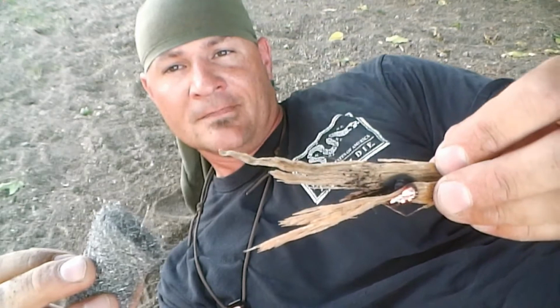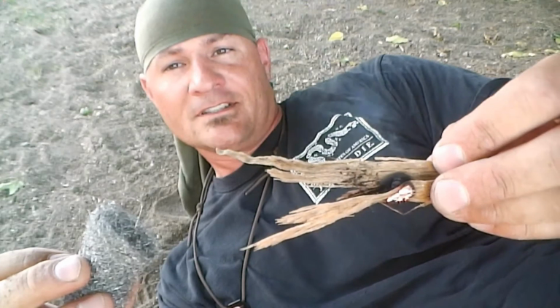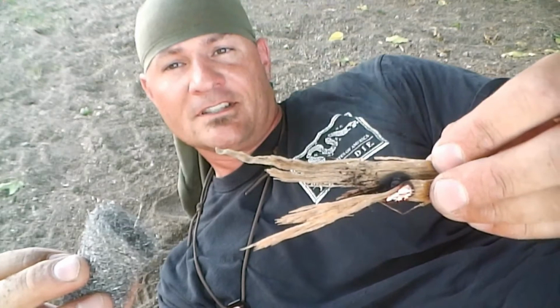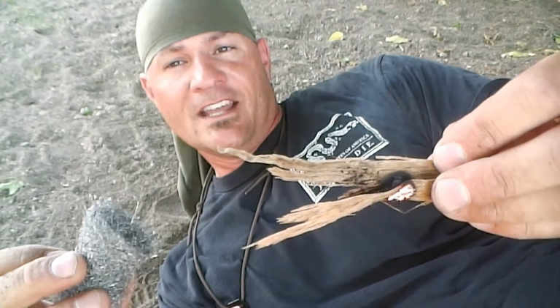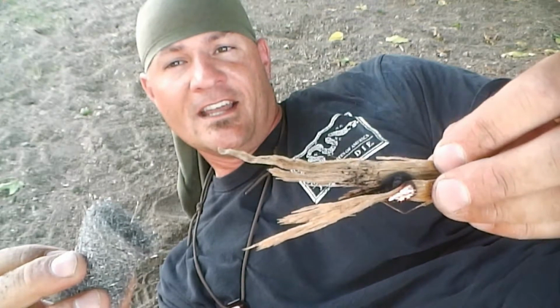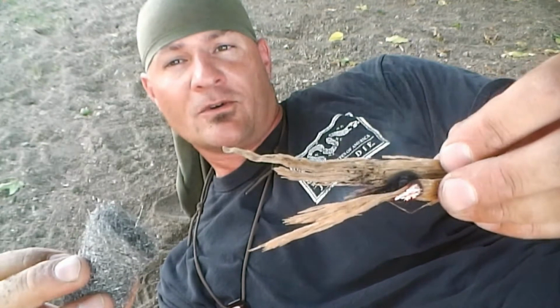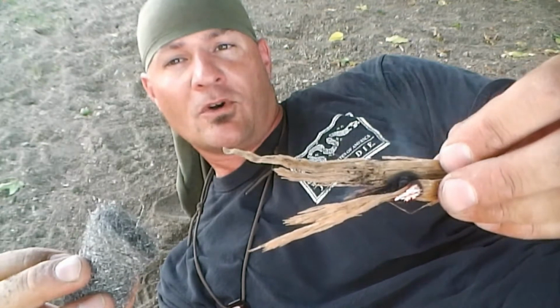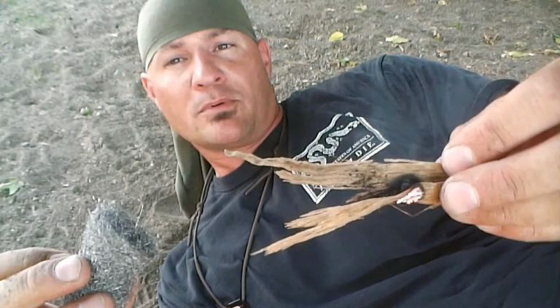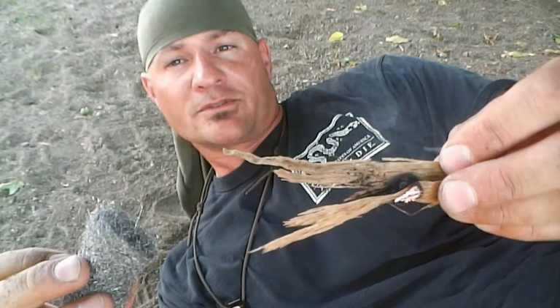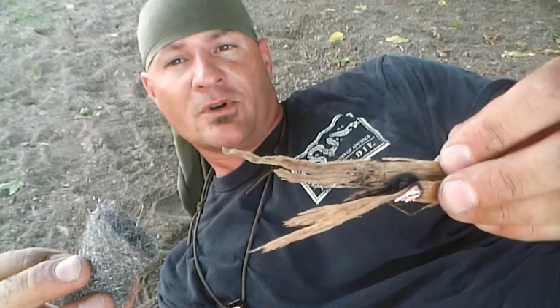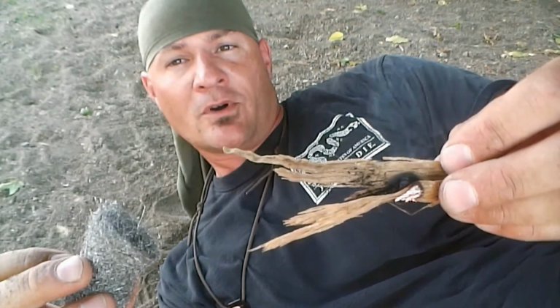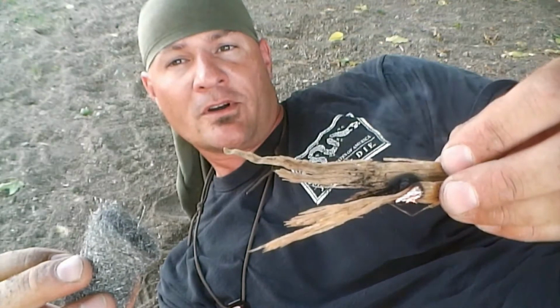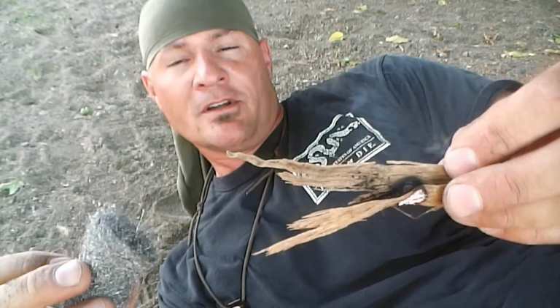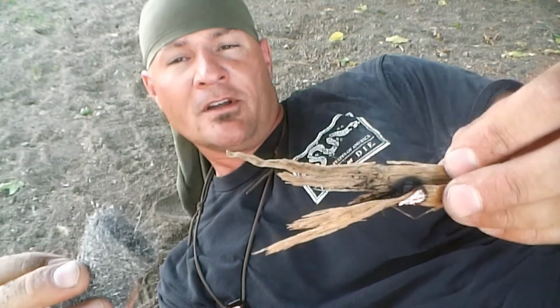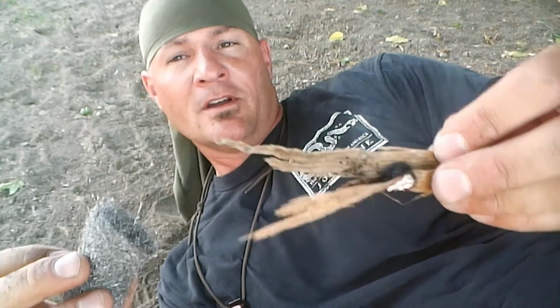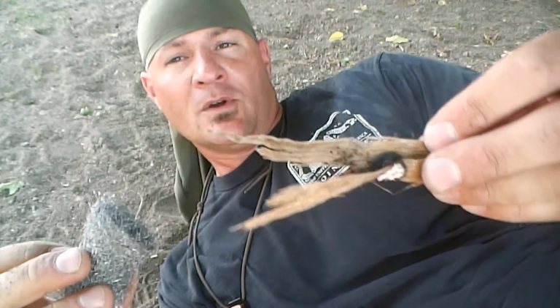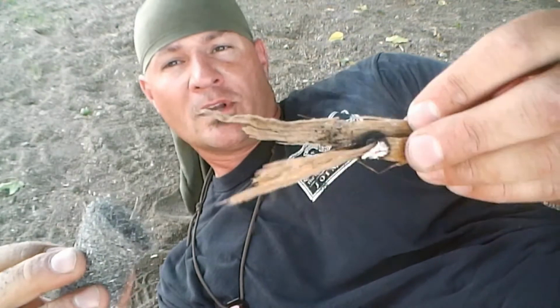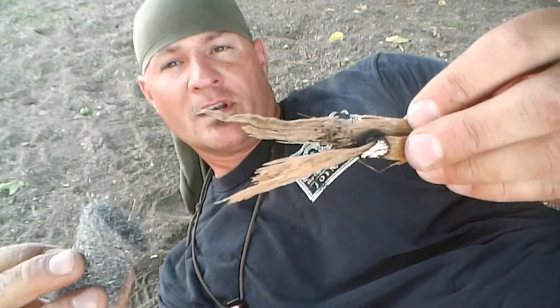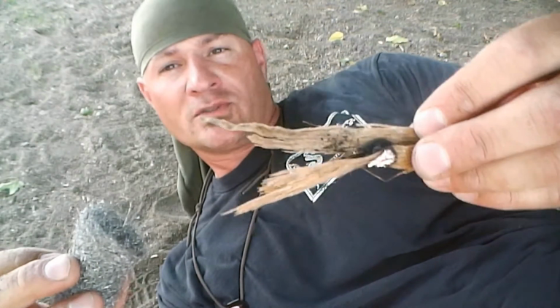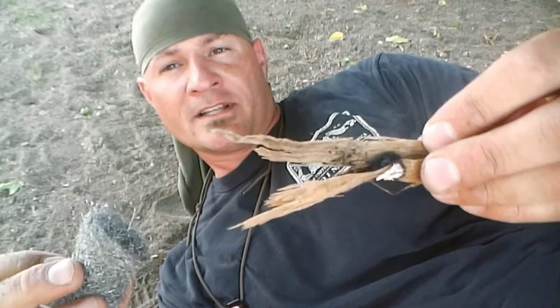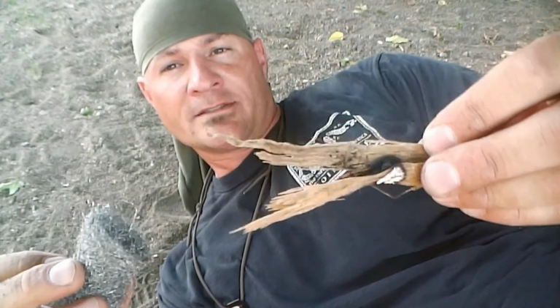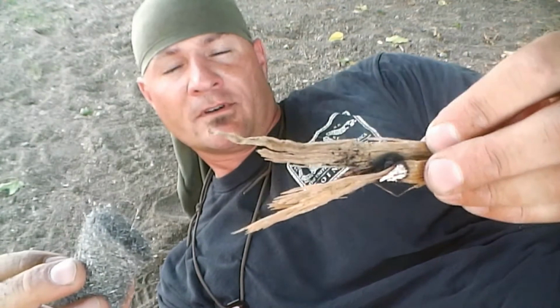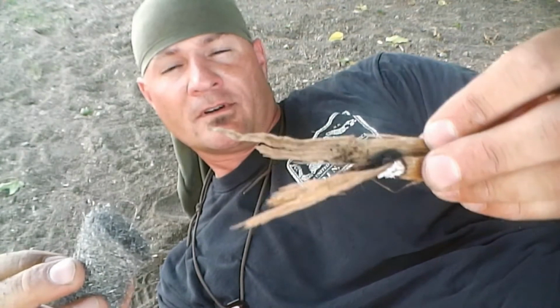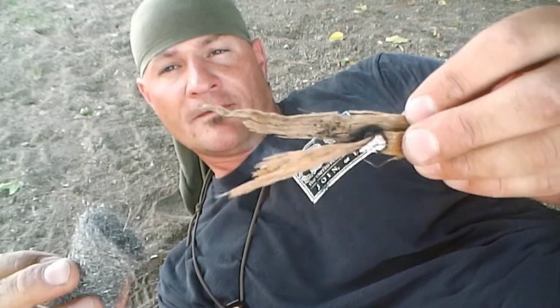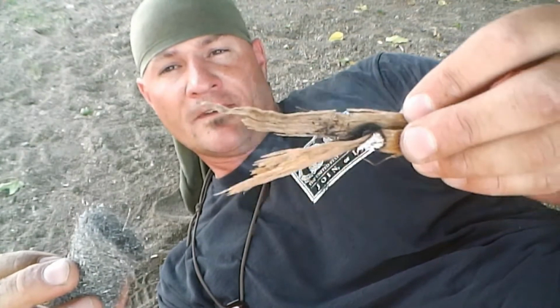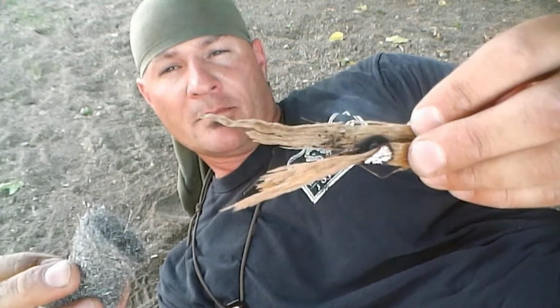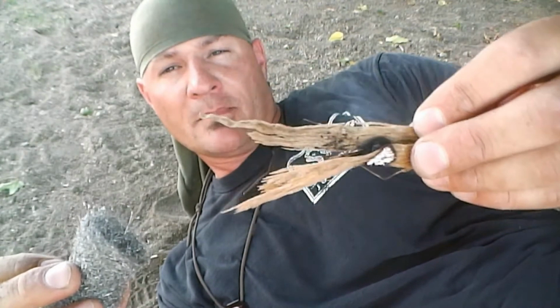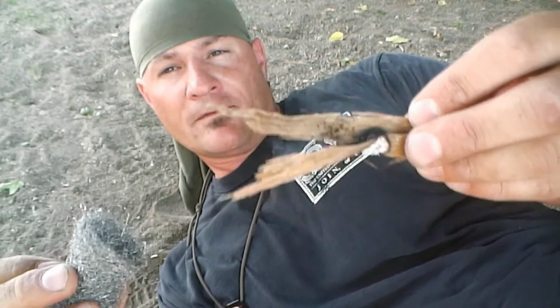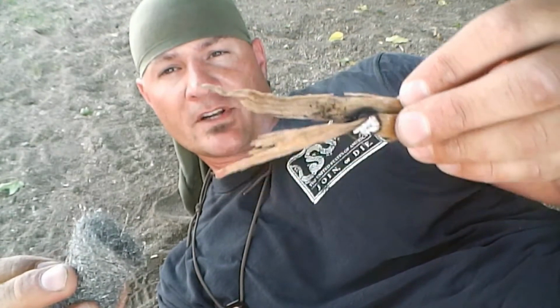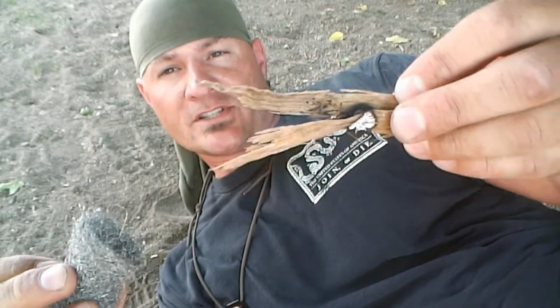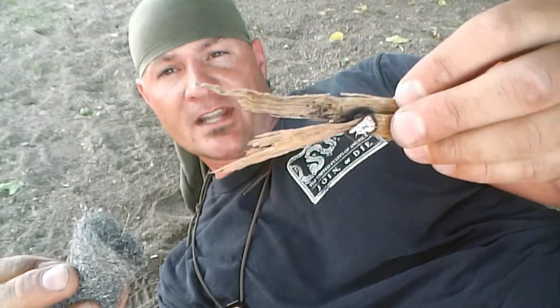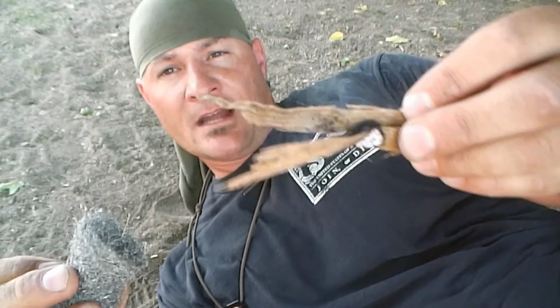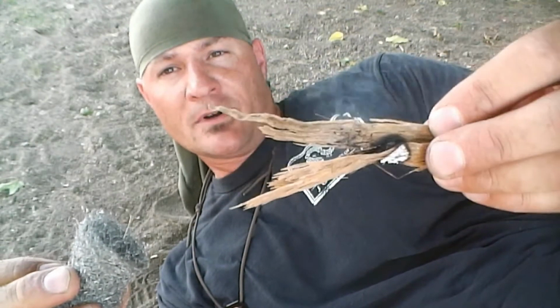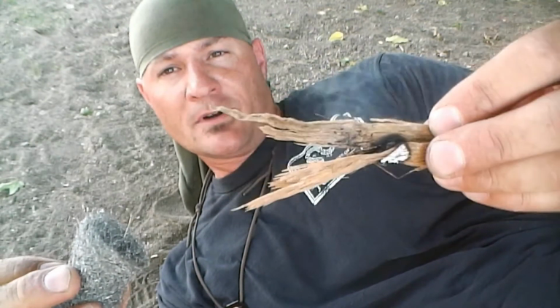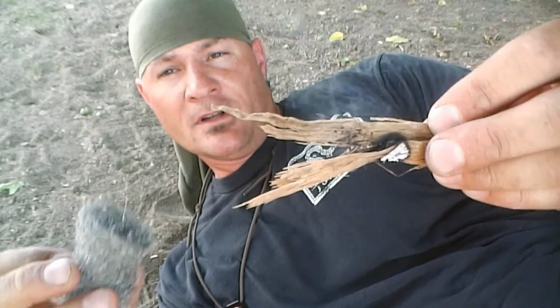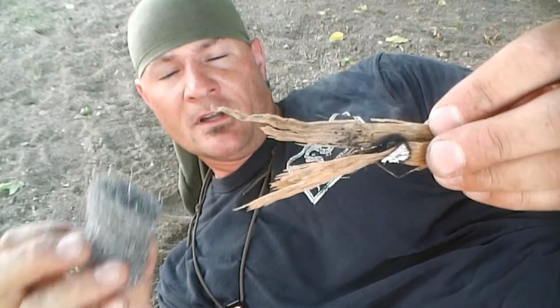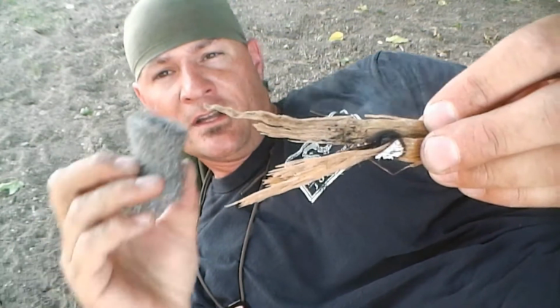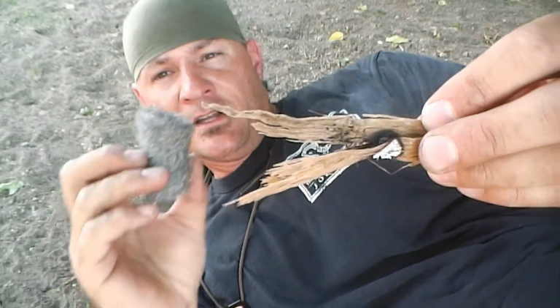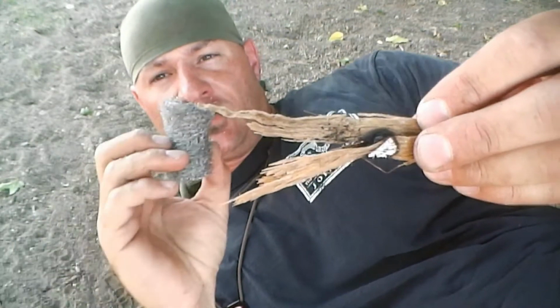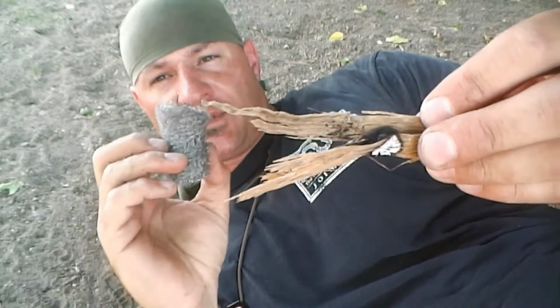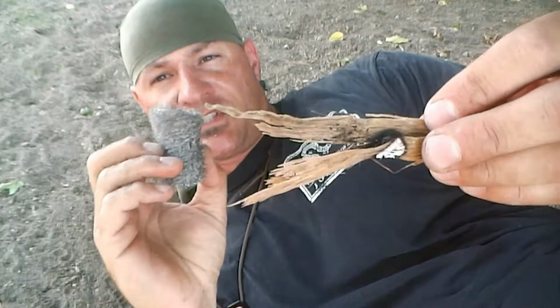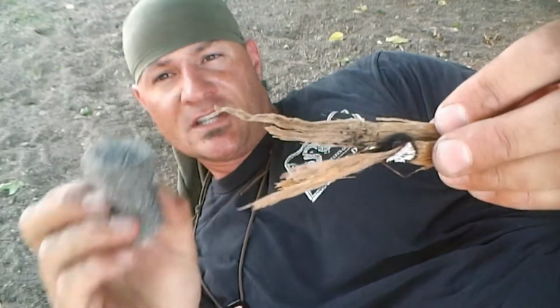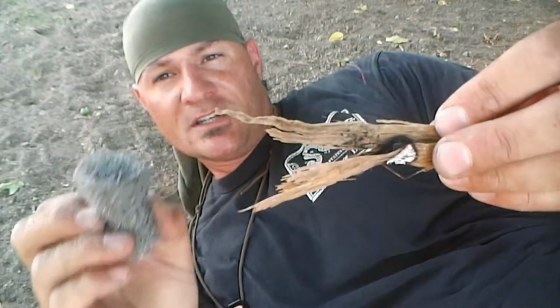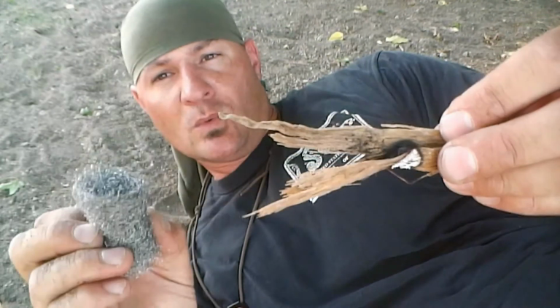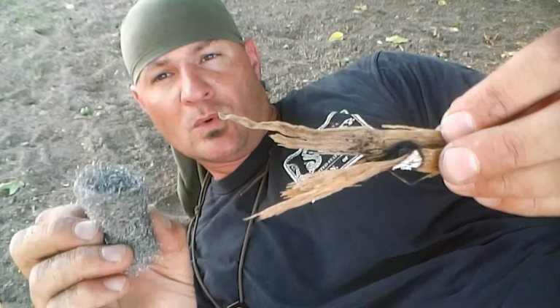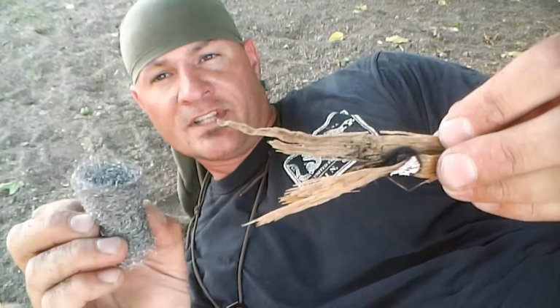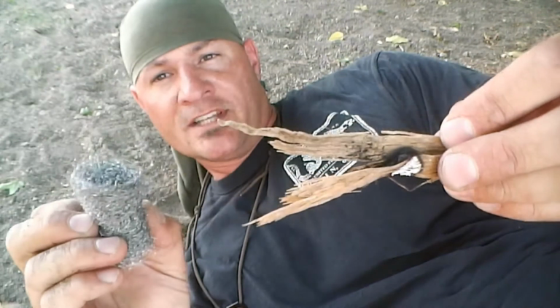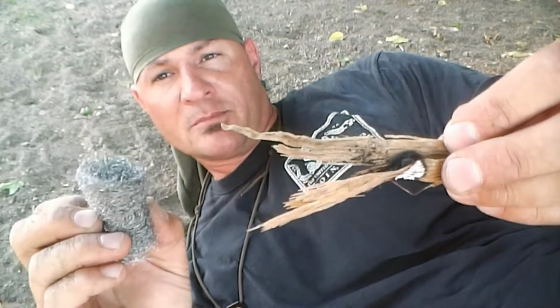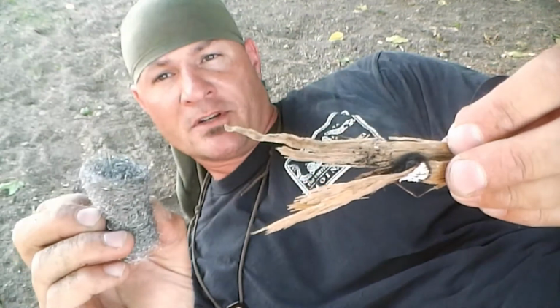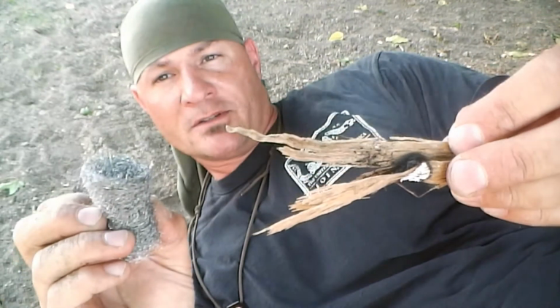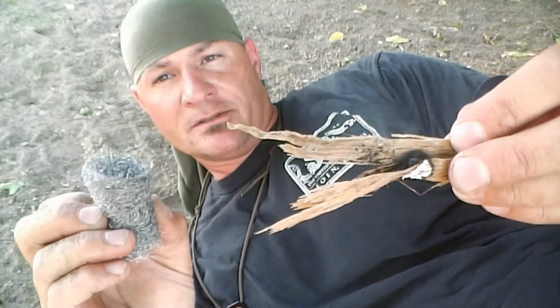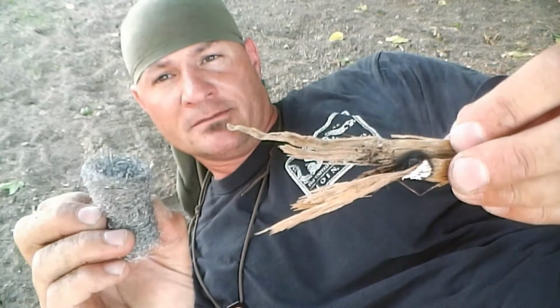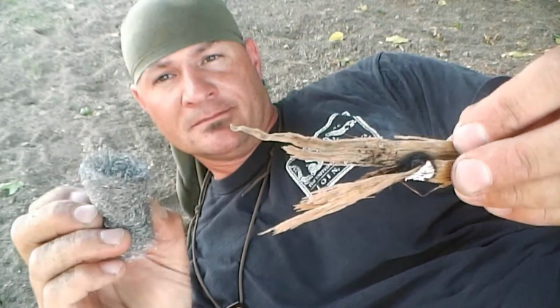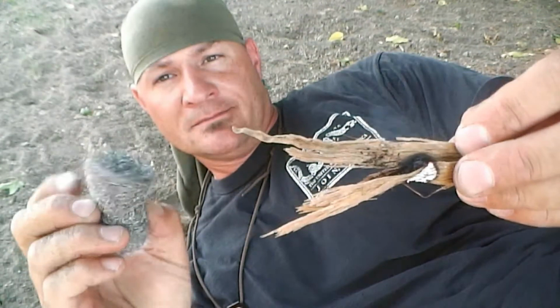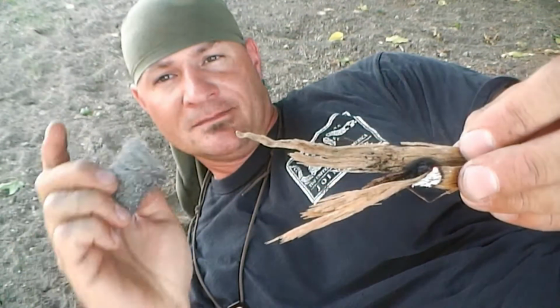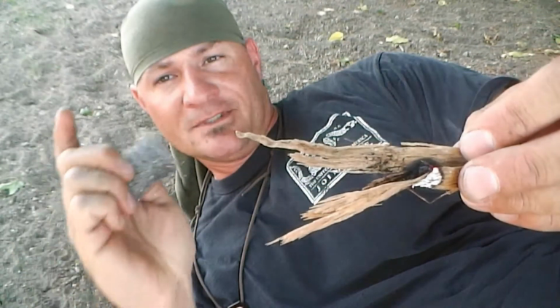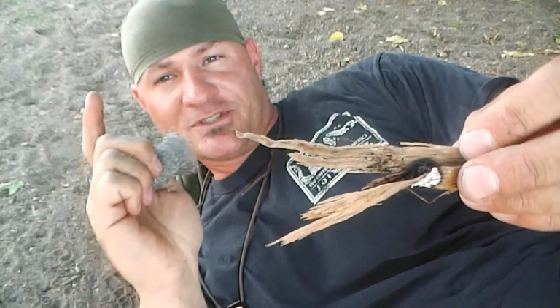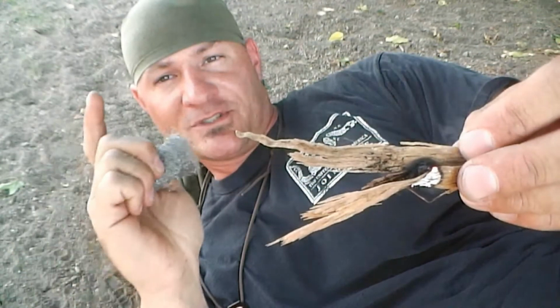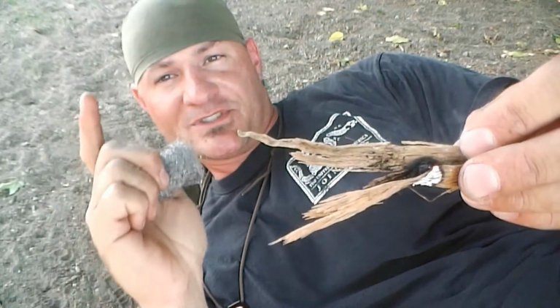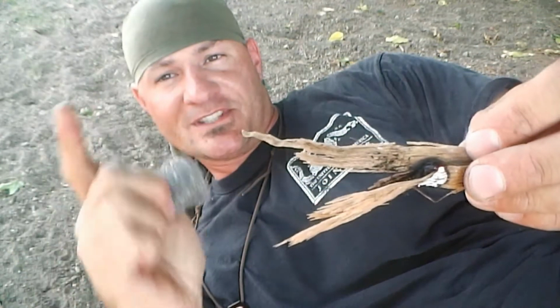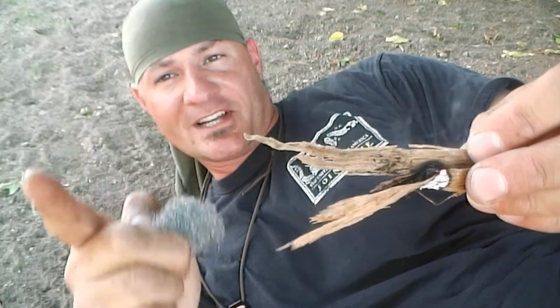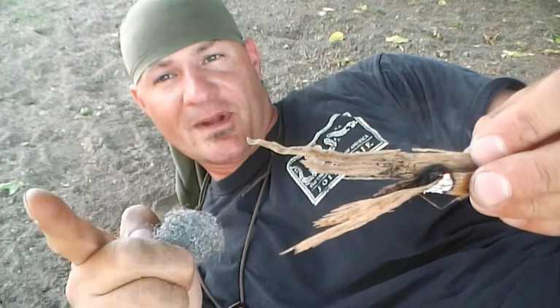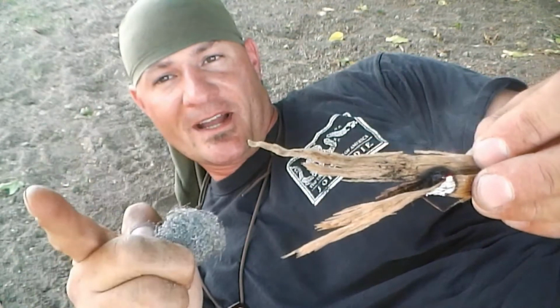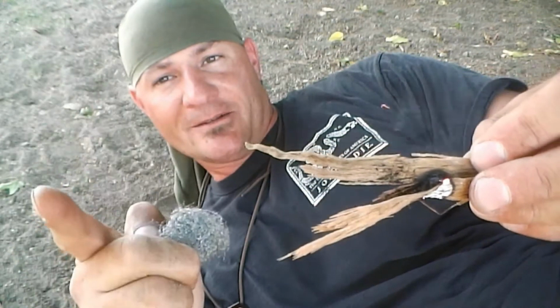Today on Corporal's Corner, we're going to transfer a fire by friction ember to a steel wool tinder bundle, so stick around.